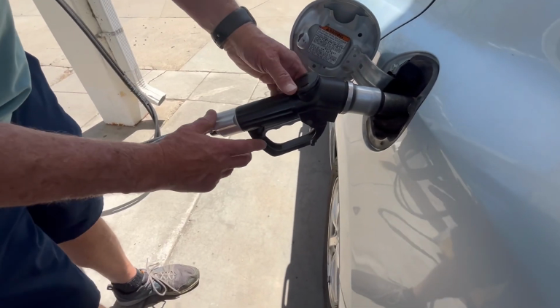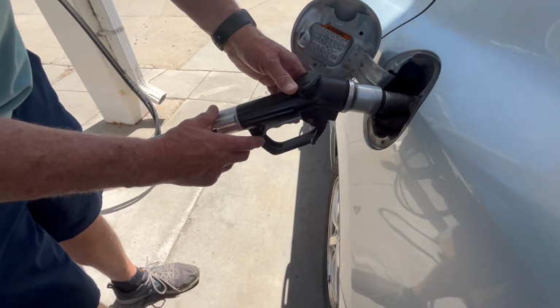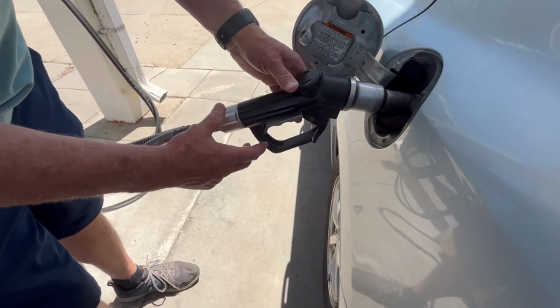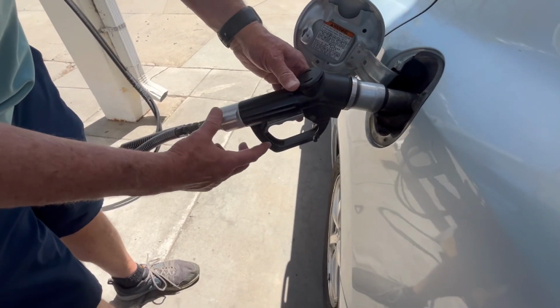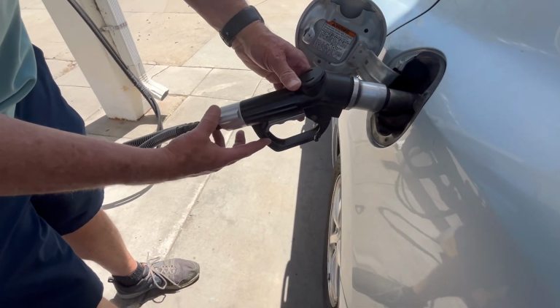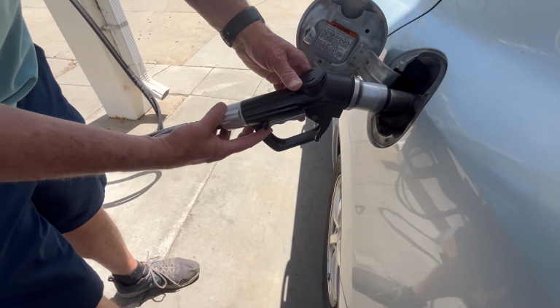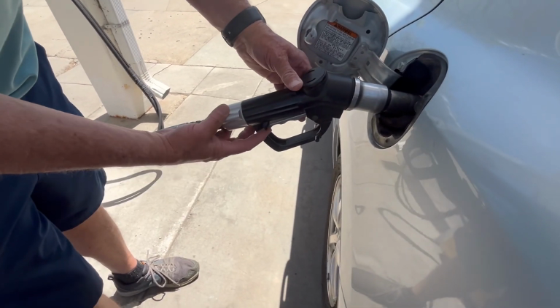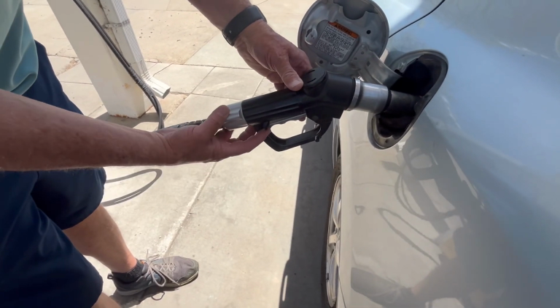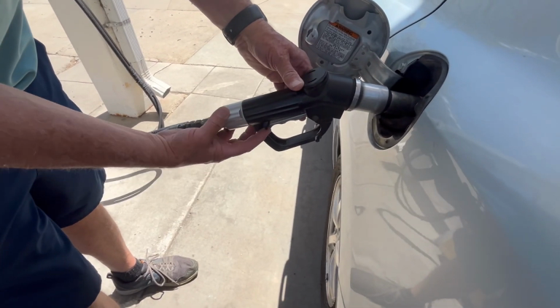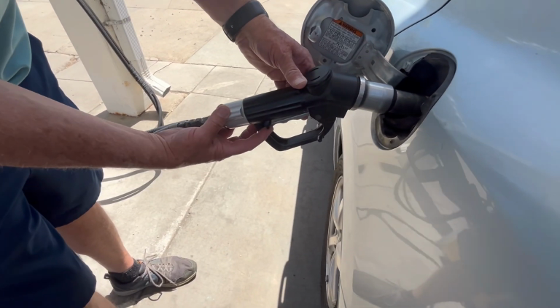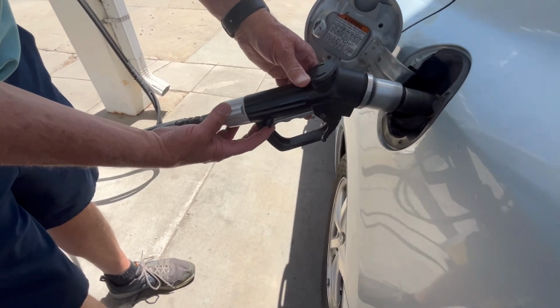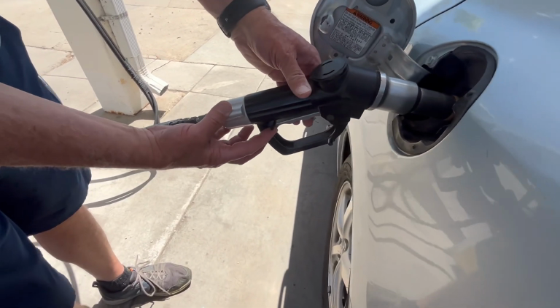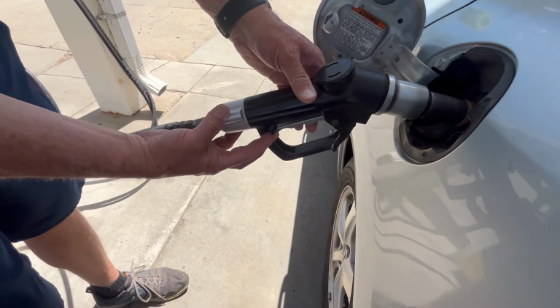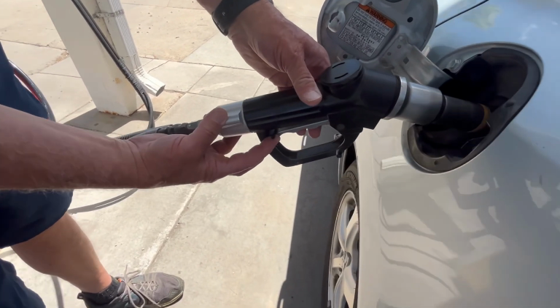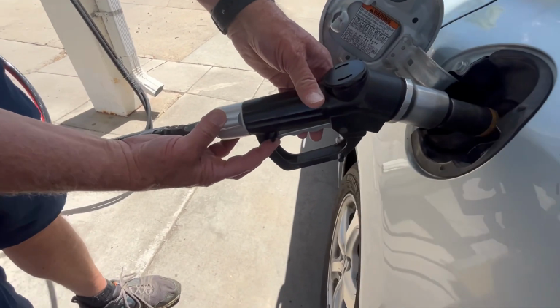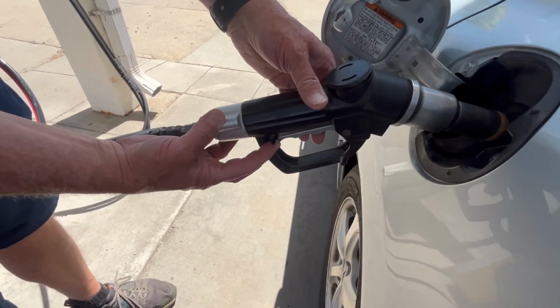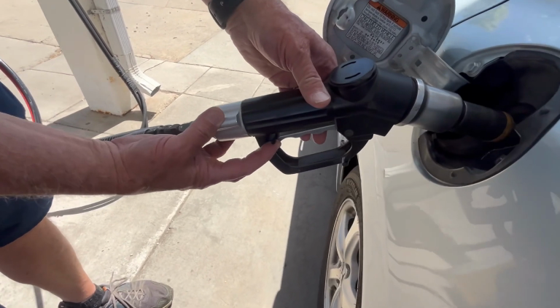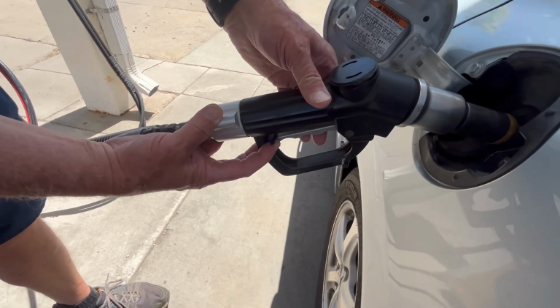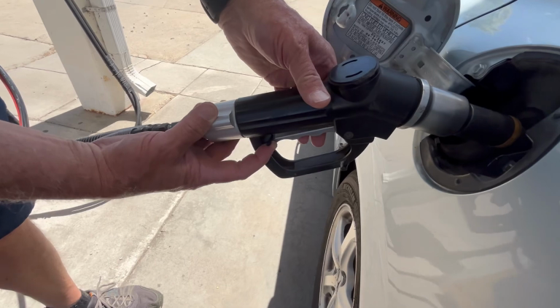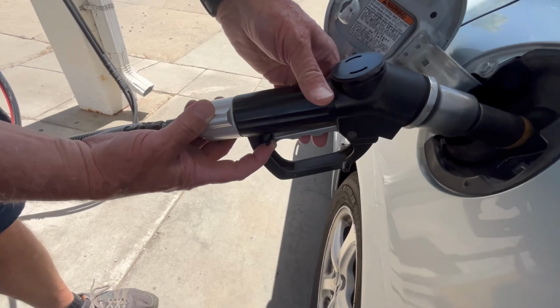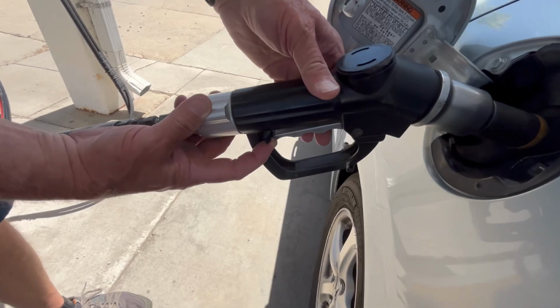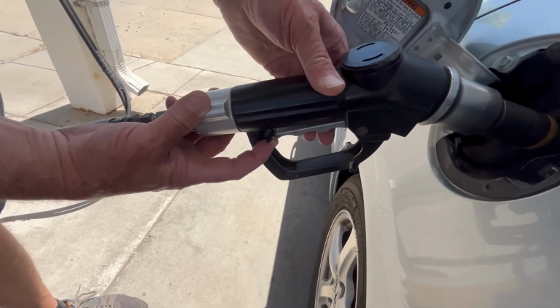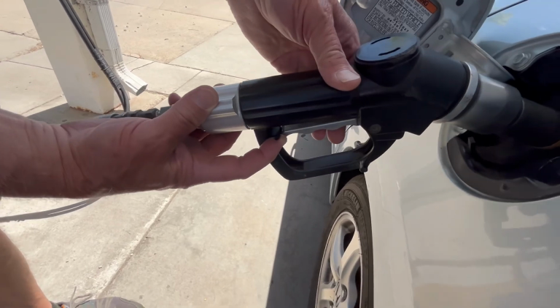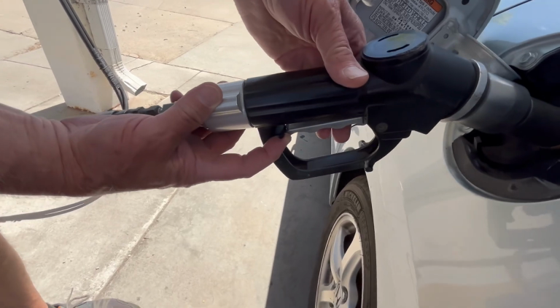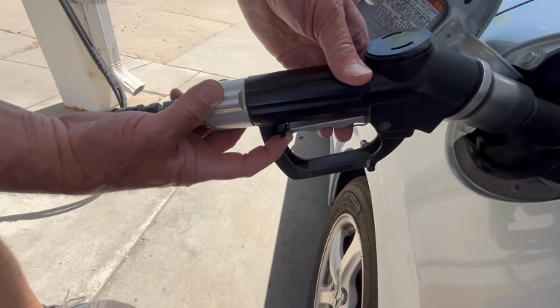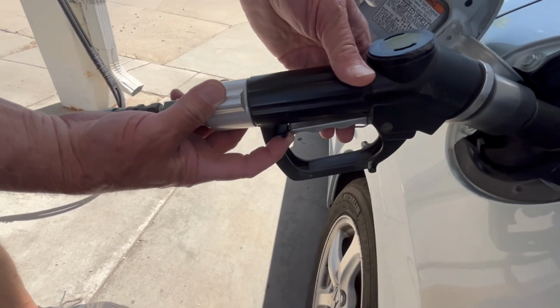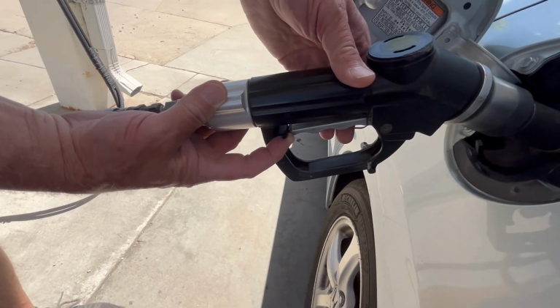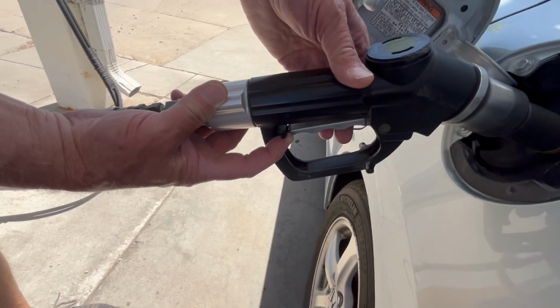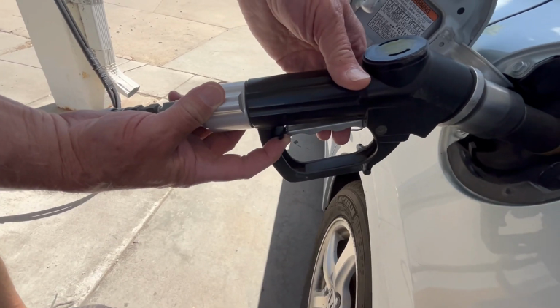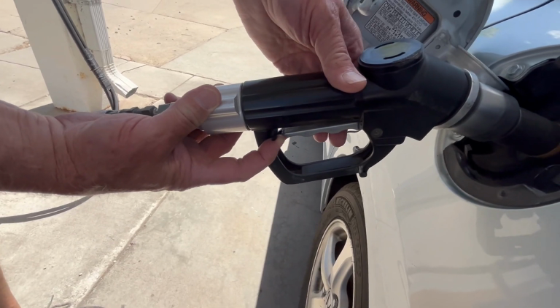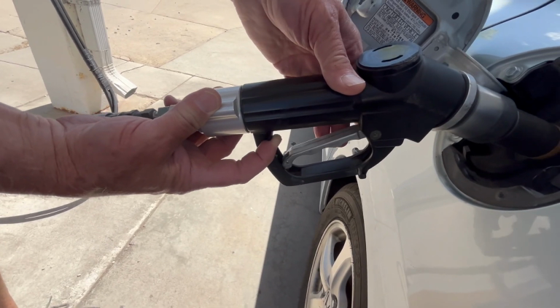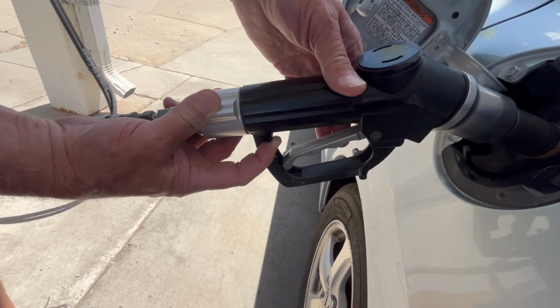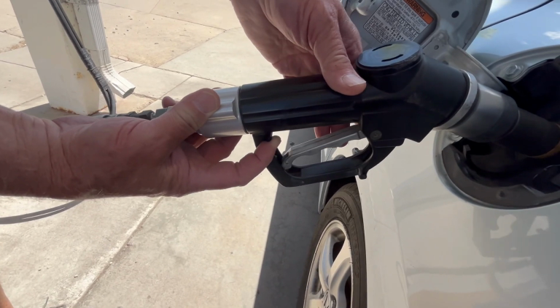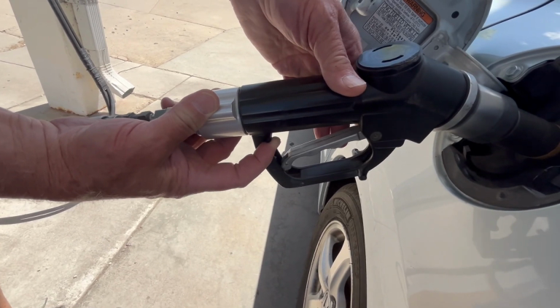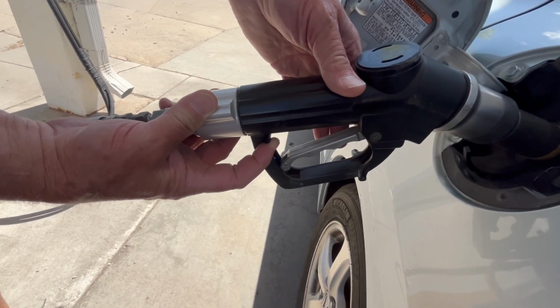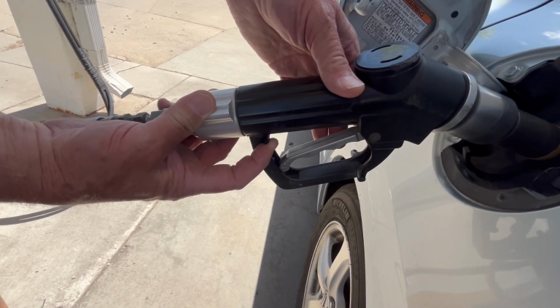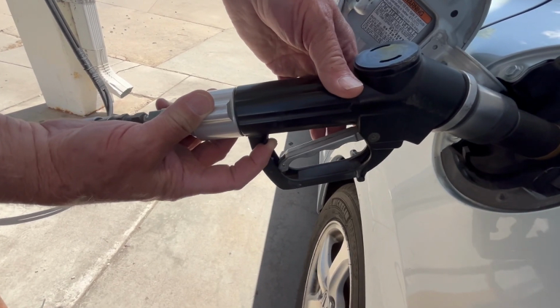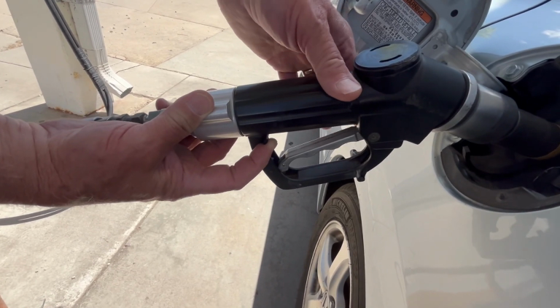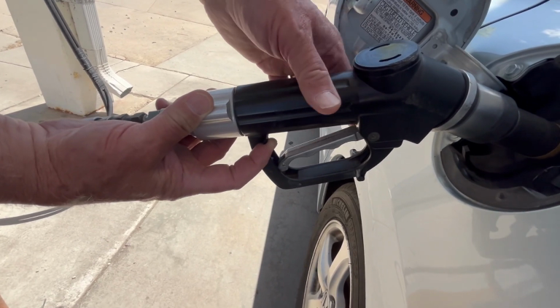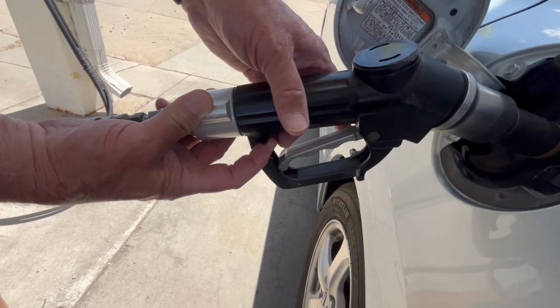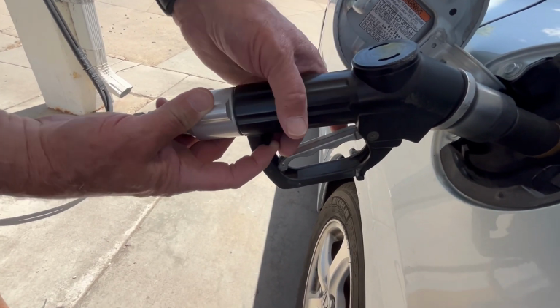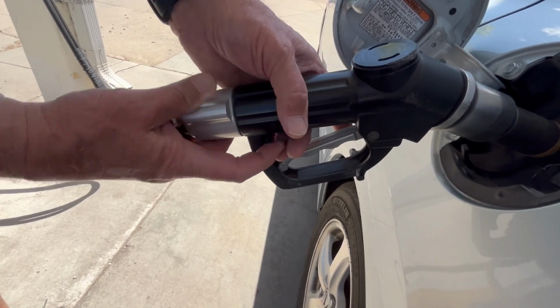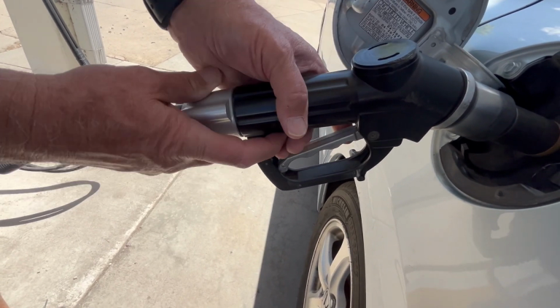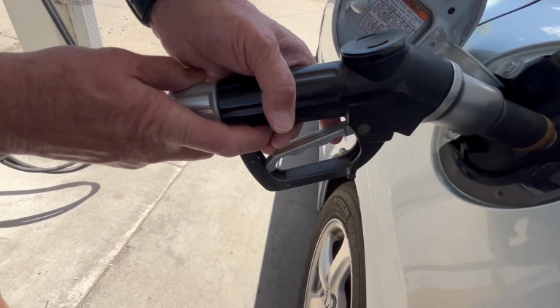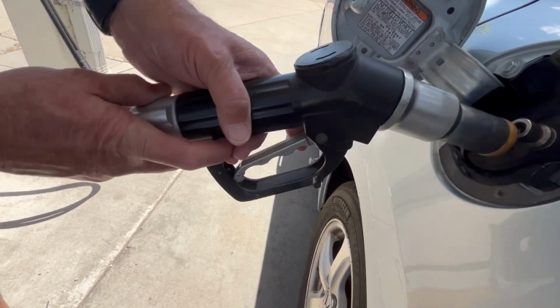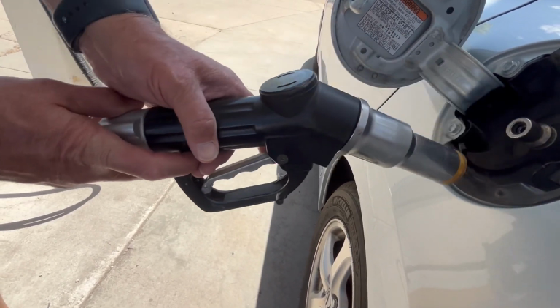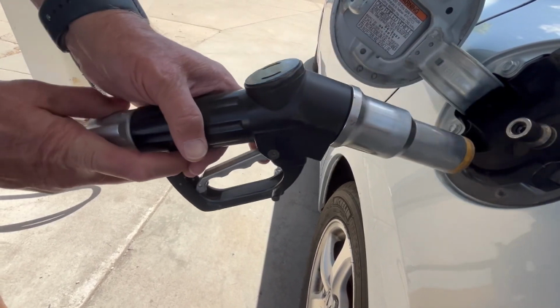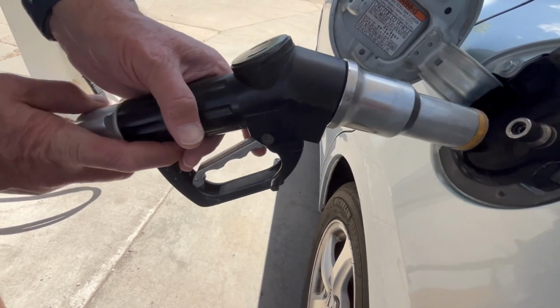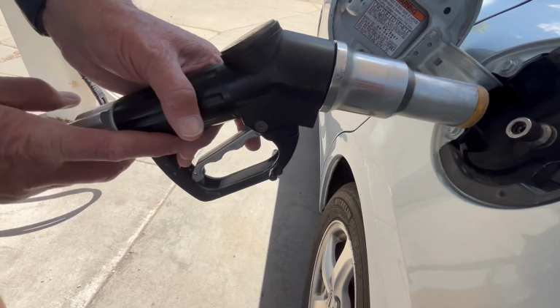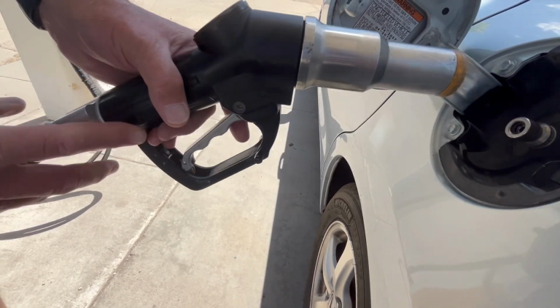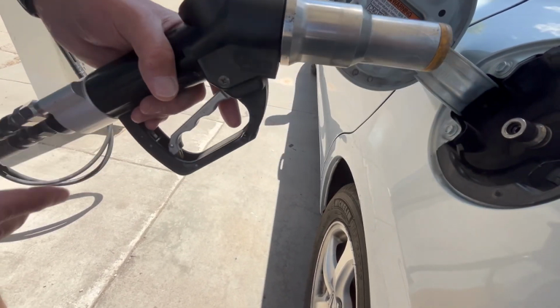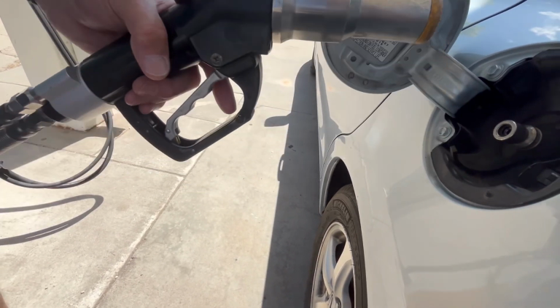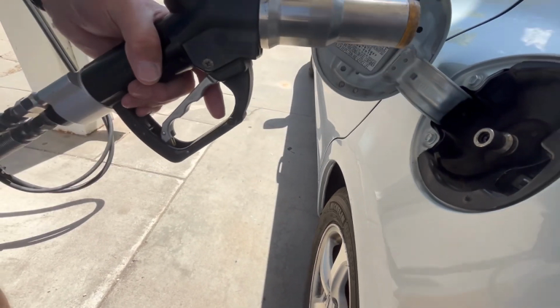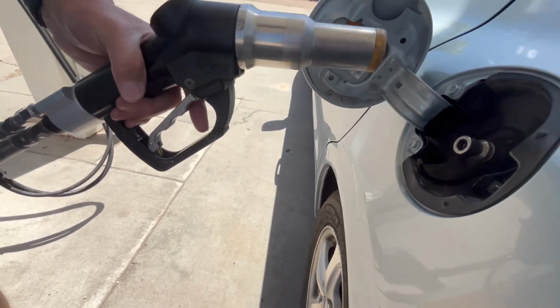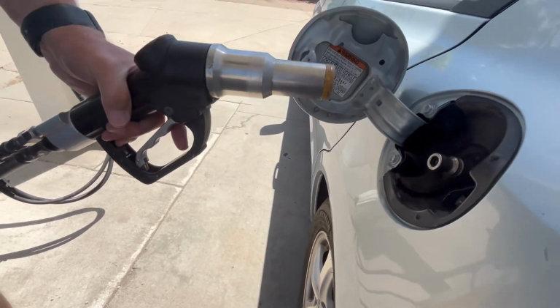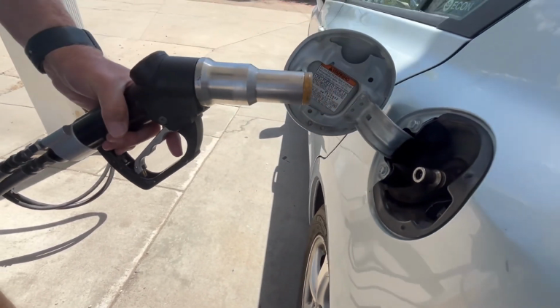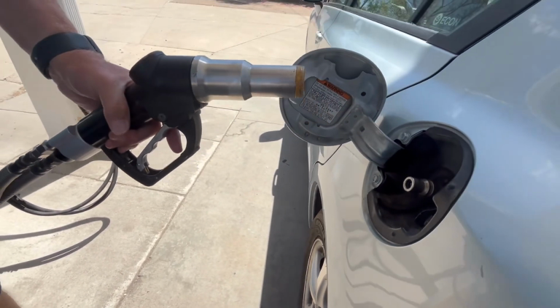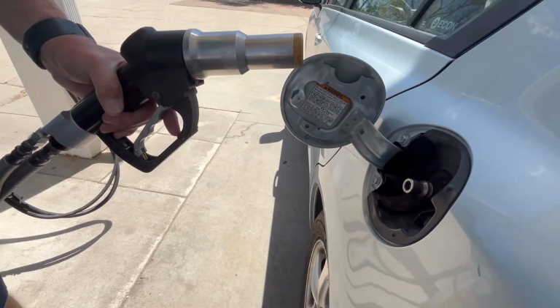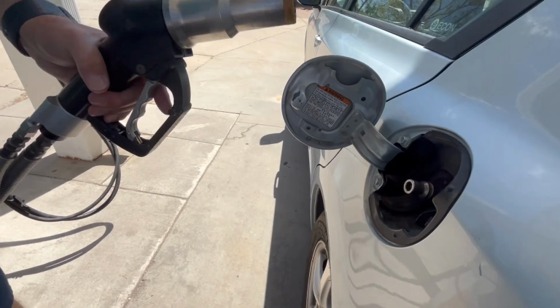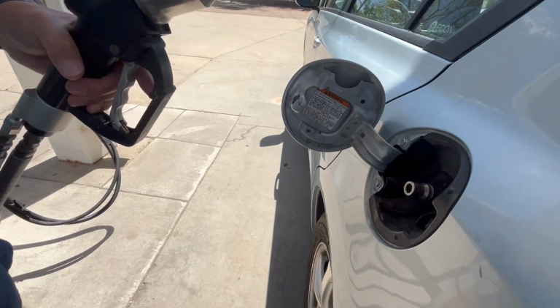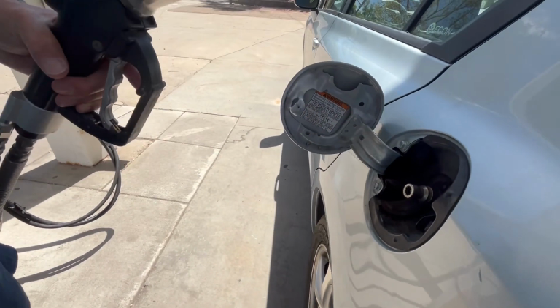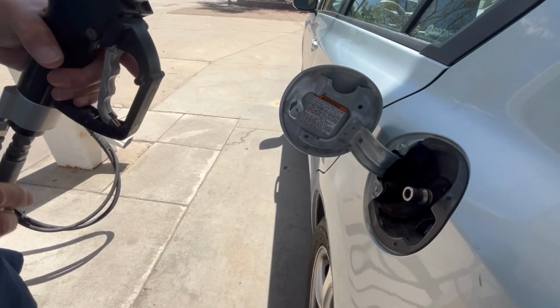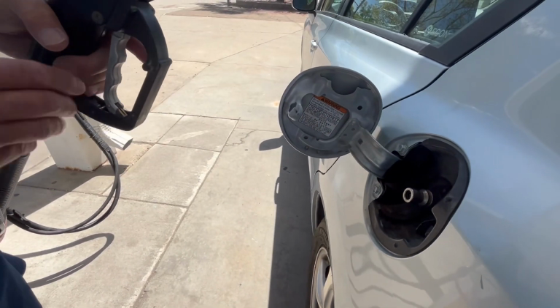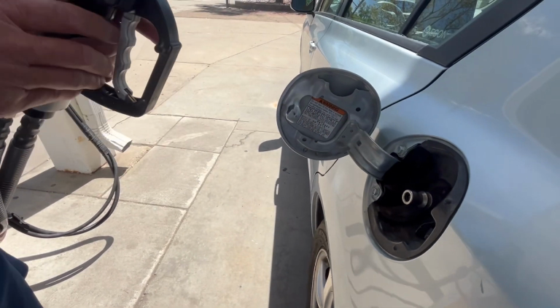To release it, you just pull up on this lever here and then you'll feel the pressure and hear the pressure release.